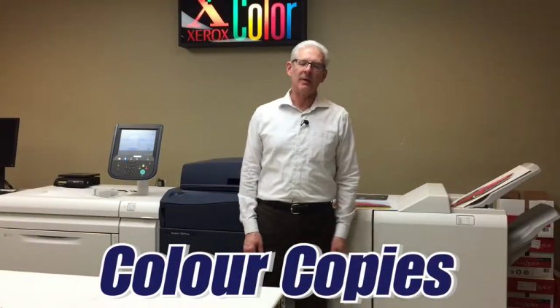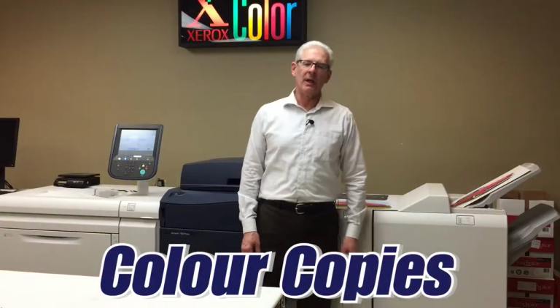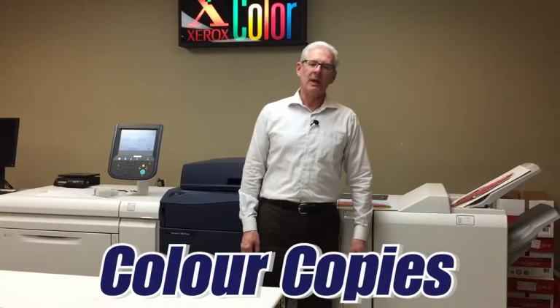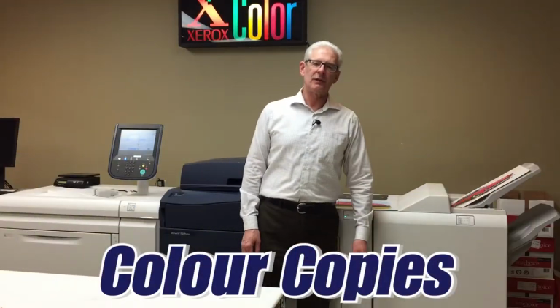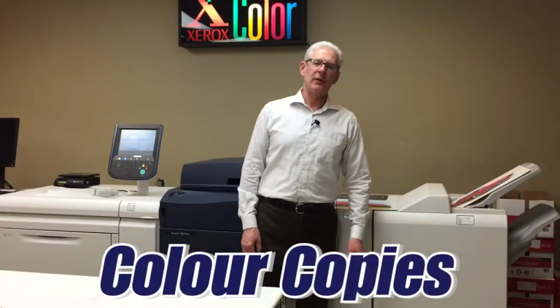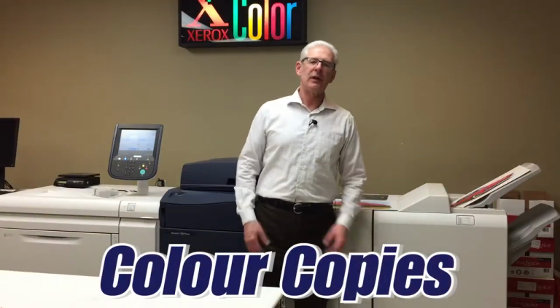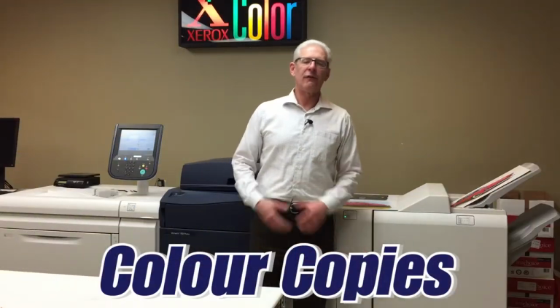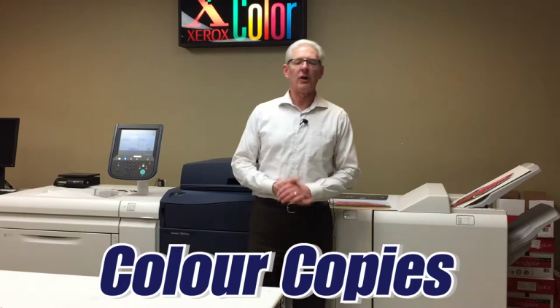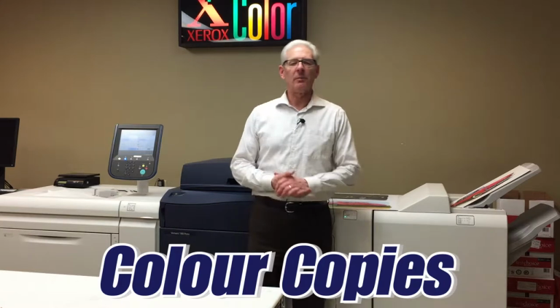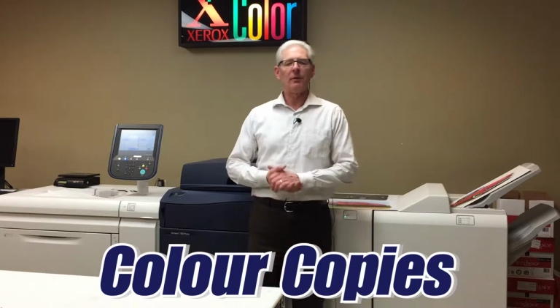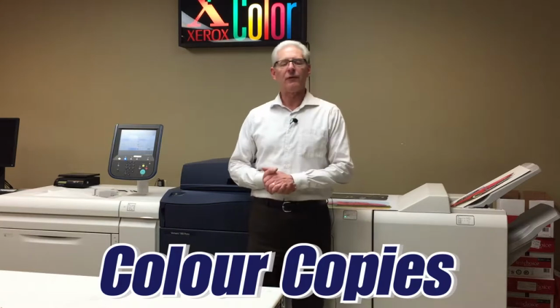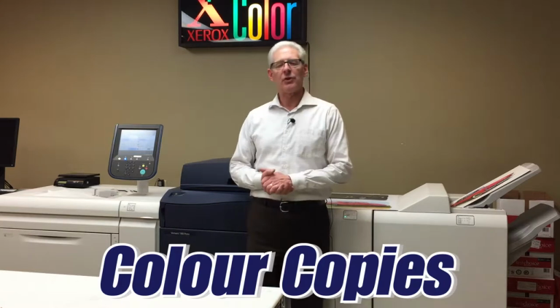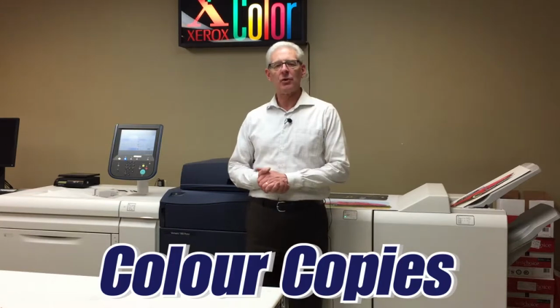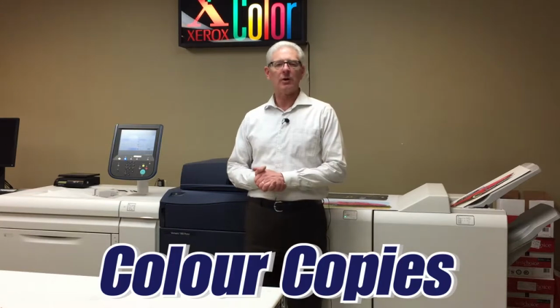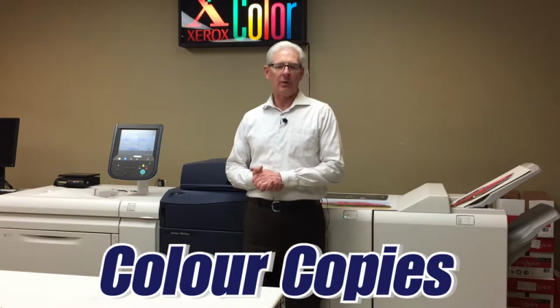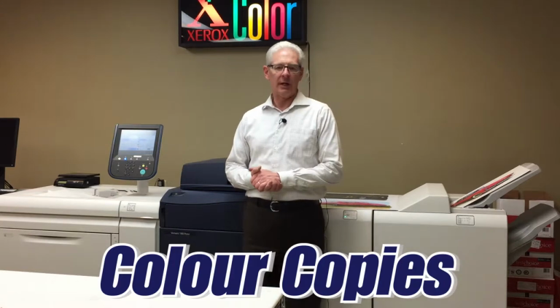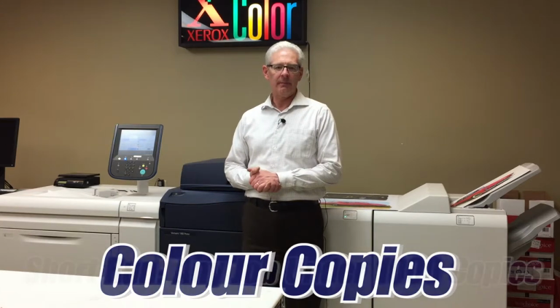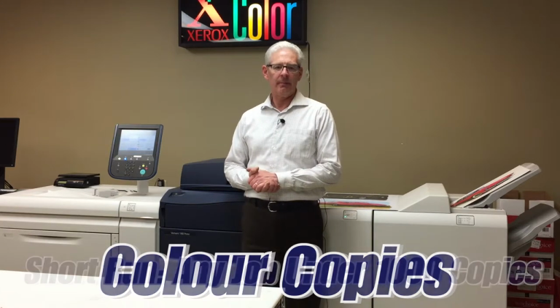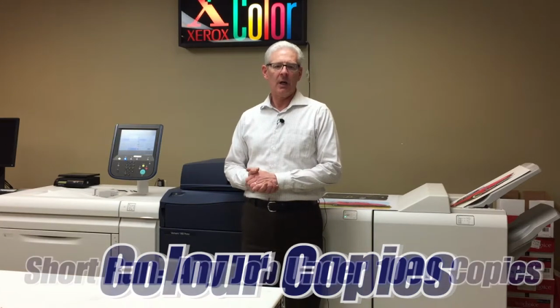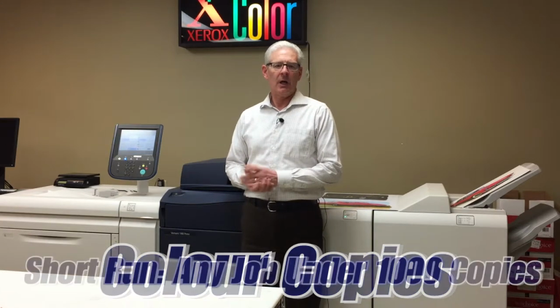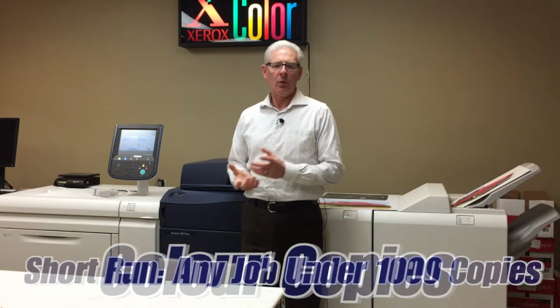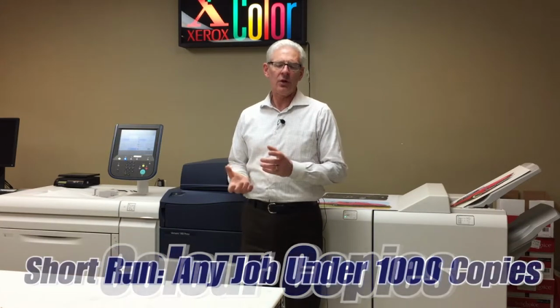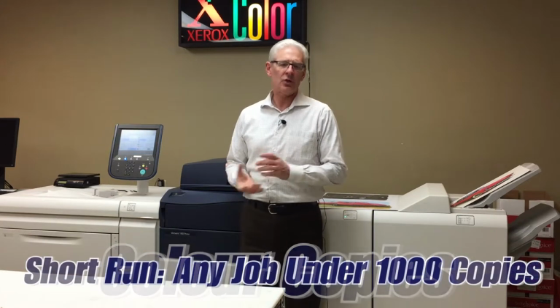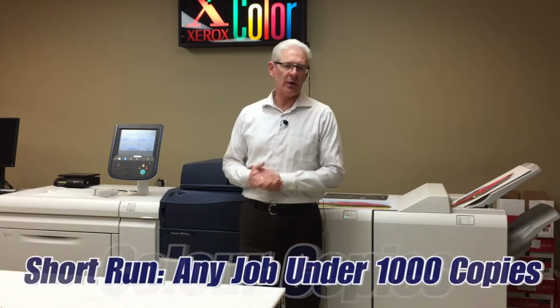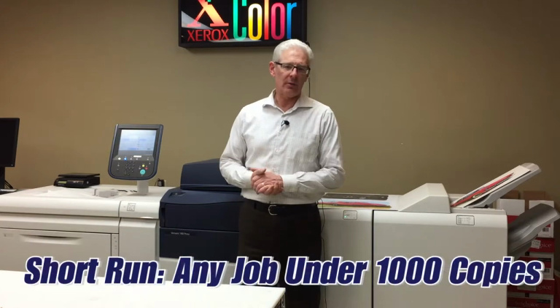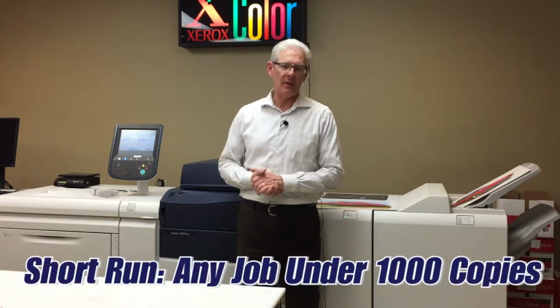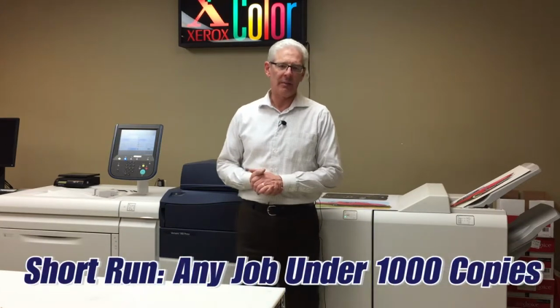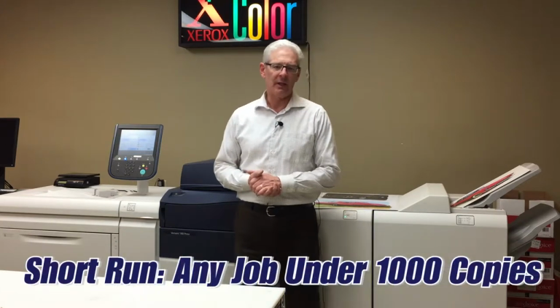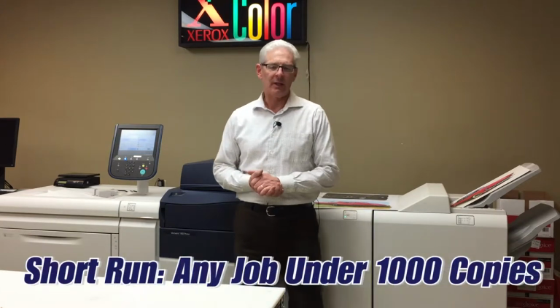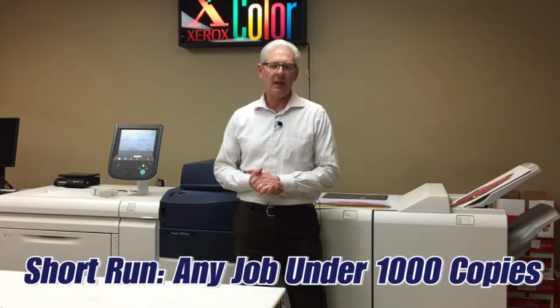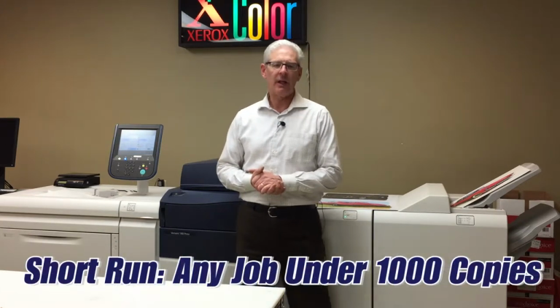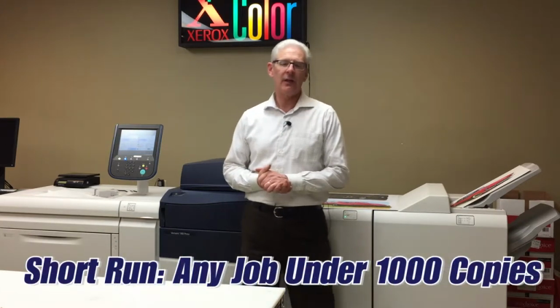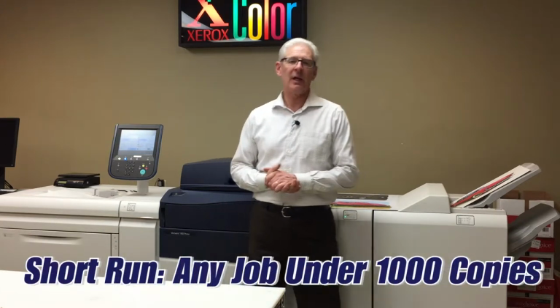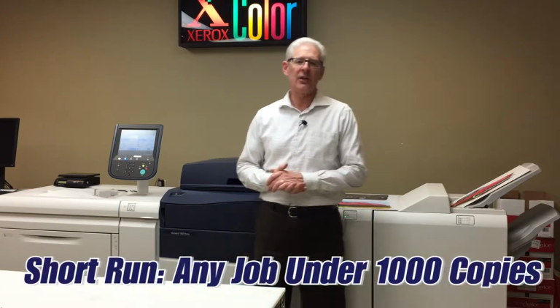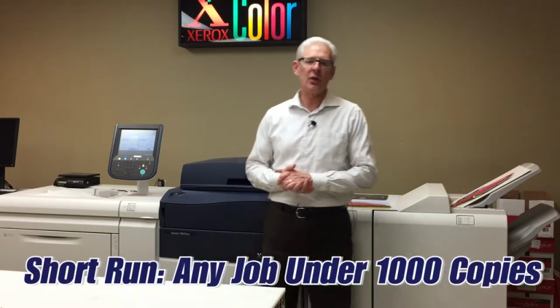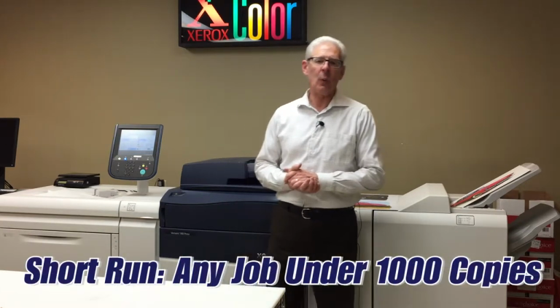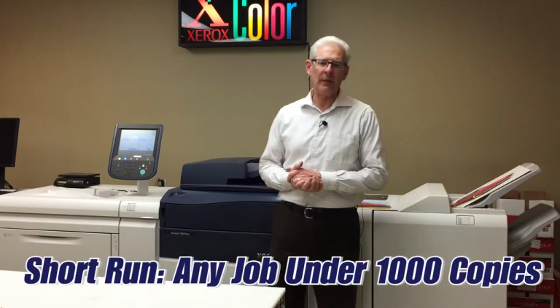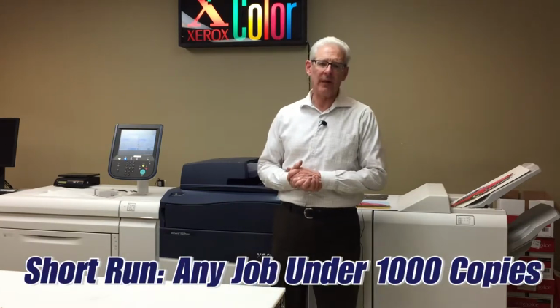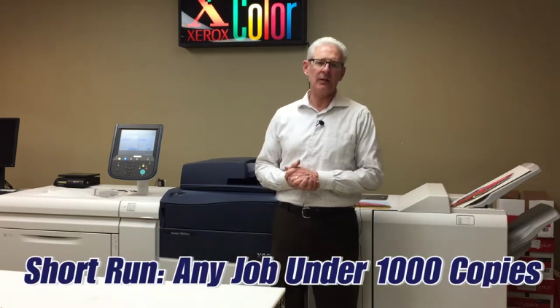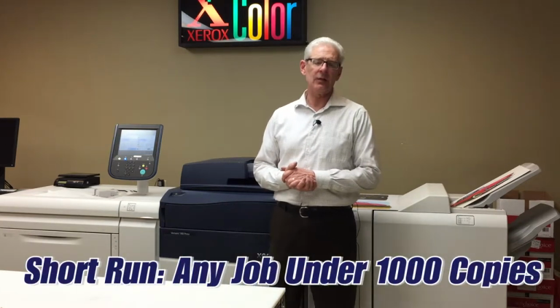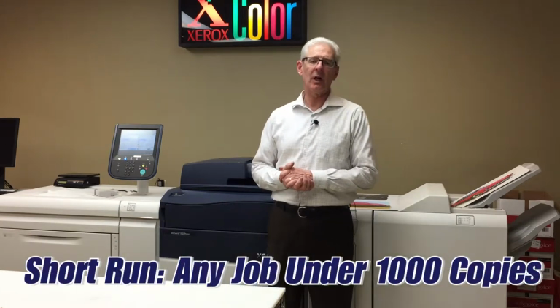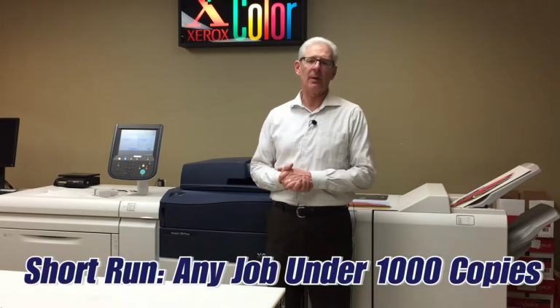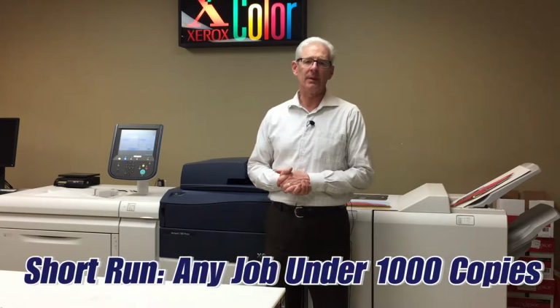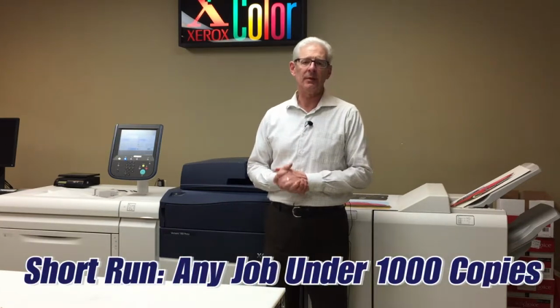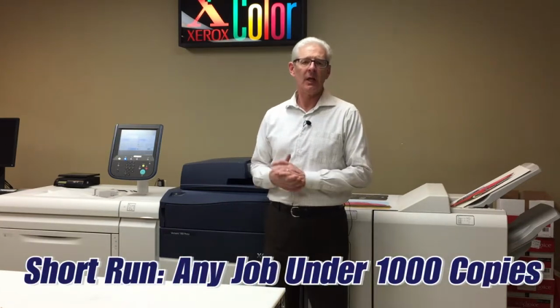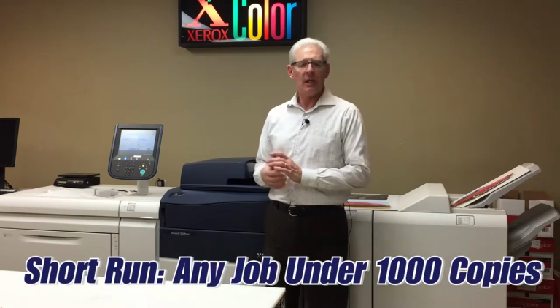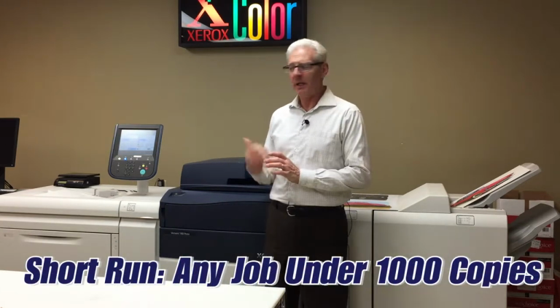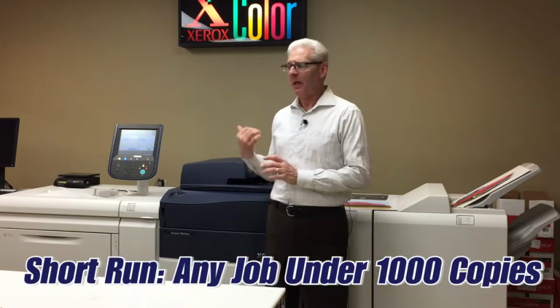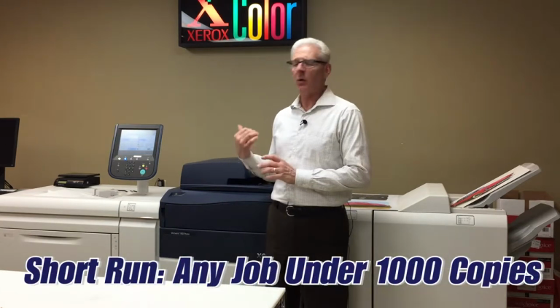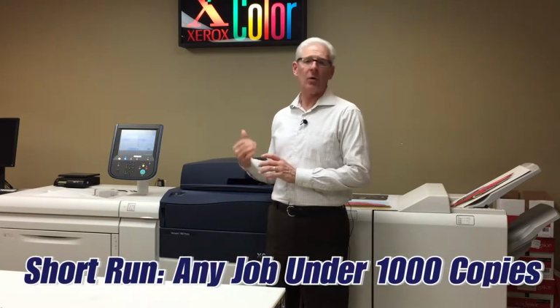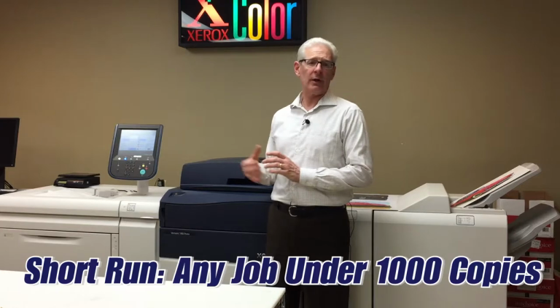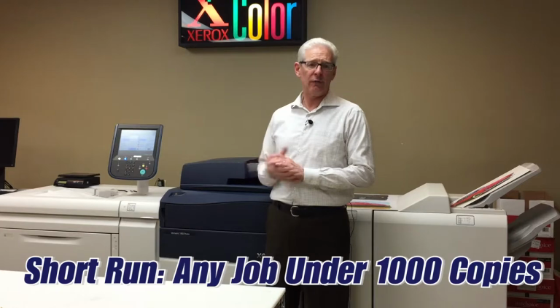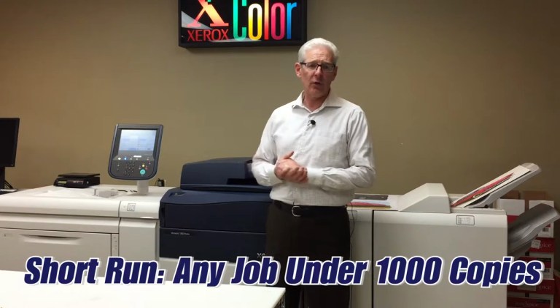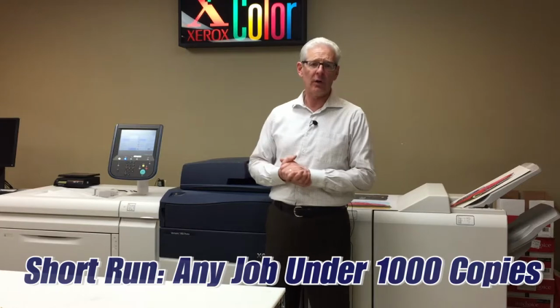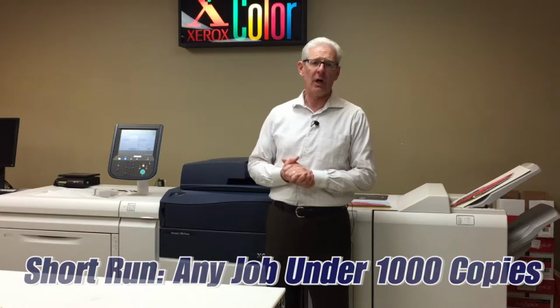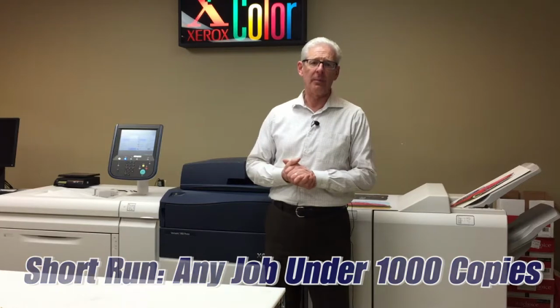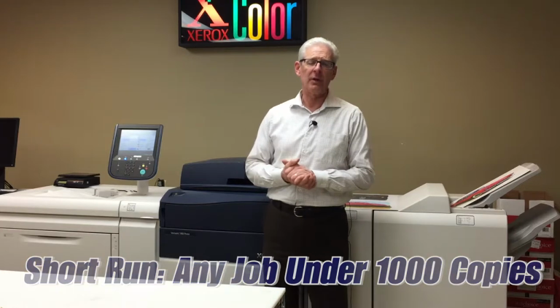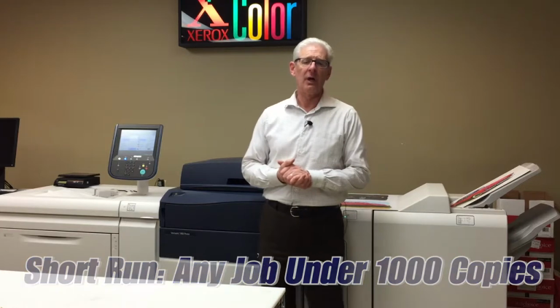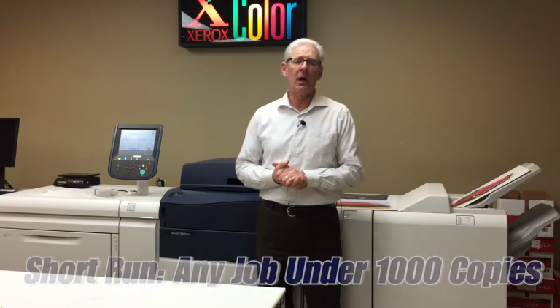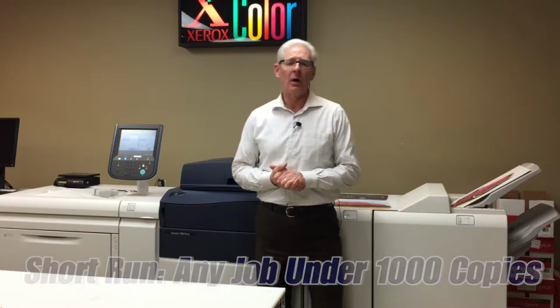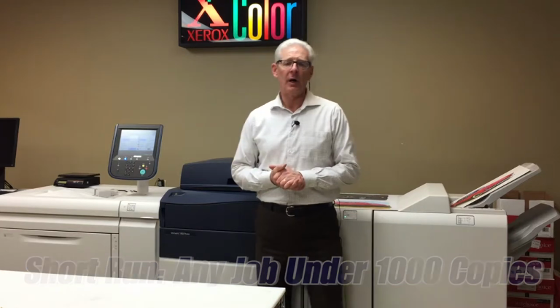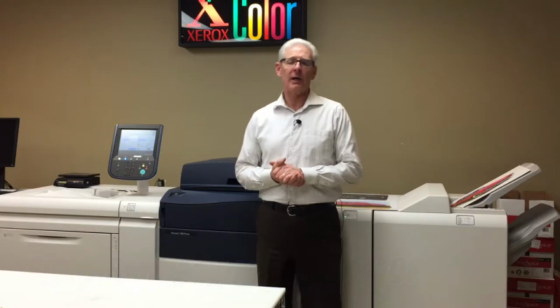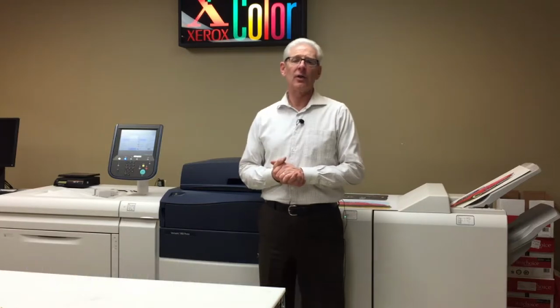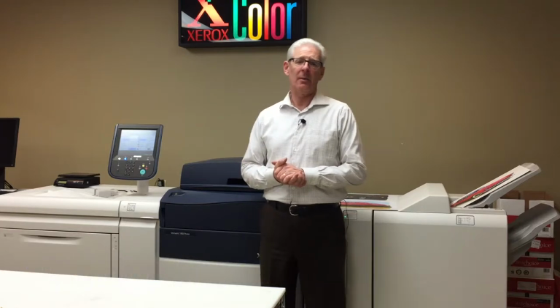It's very affordable for short run. What does short run mean? Anything under 1,000 copies can now go on a photocopier economically.